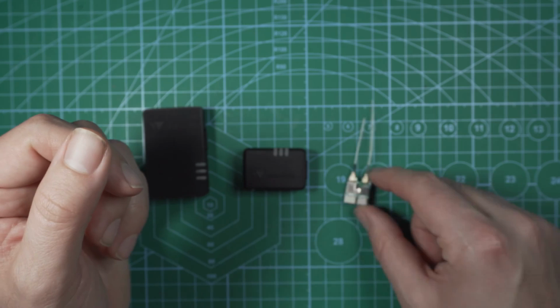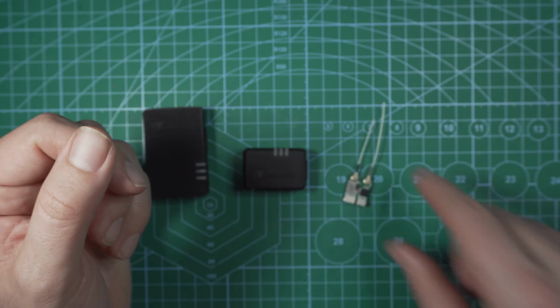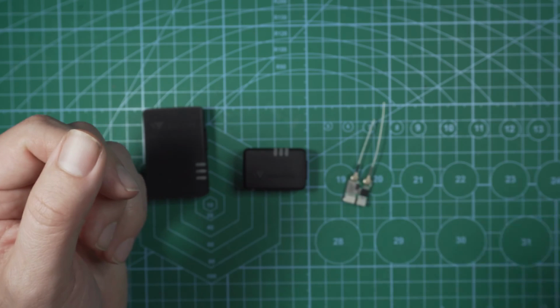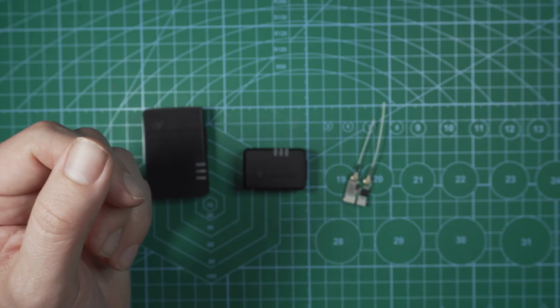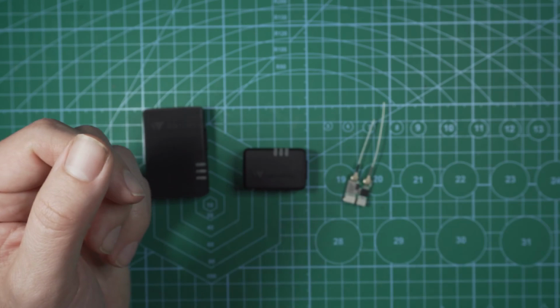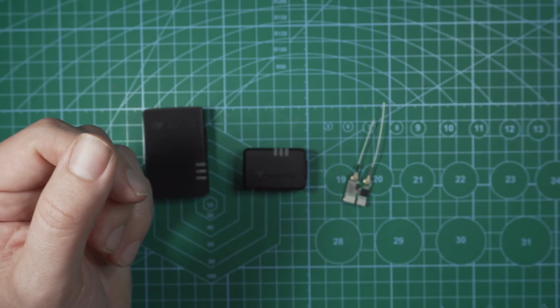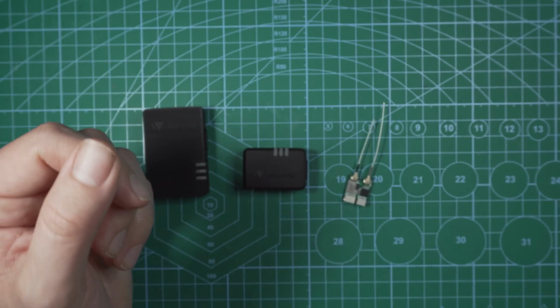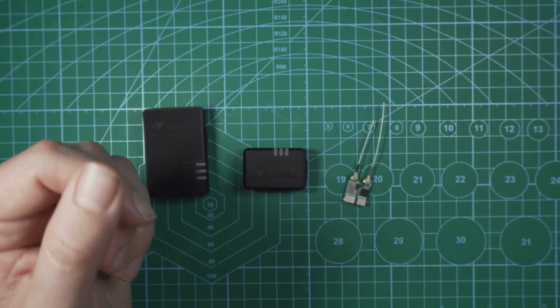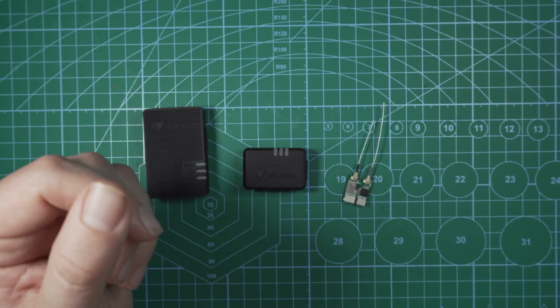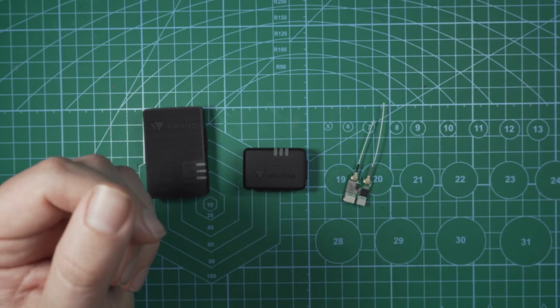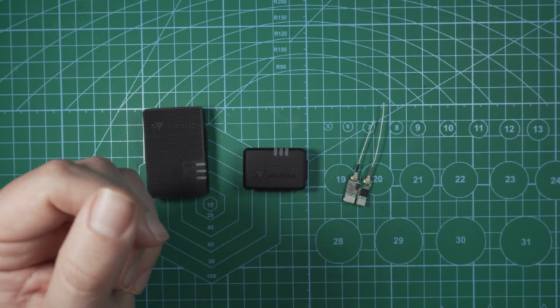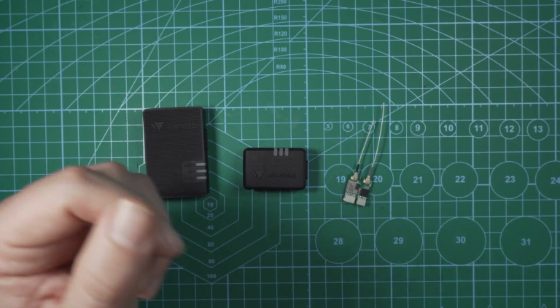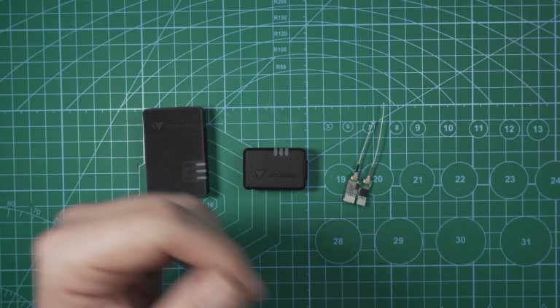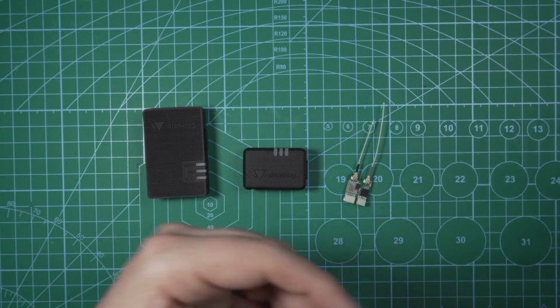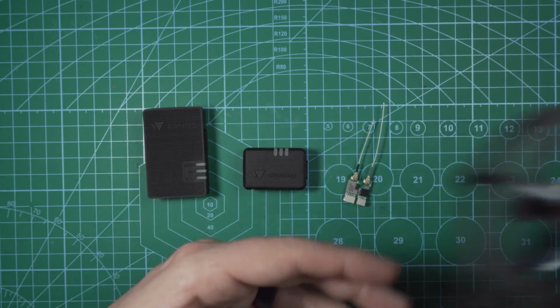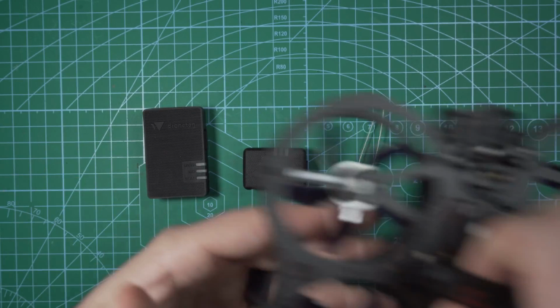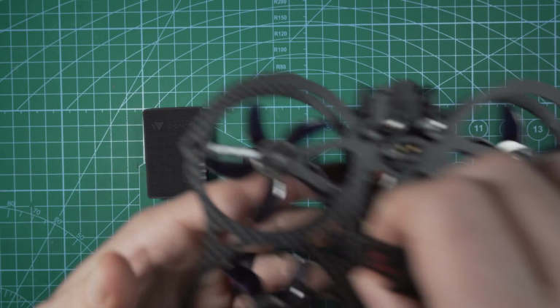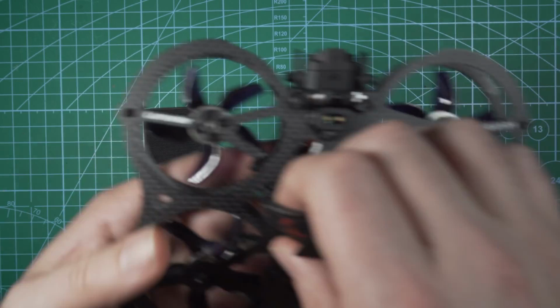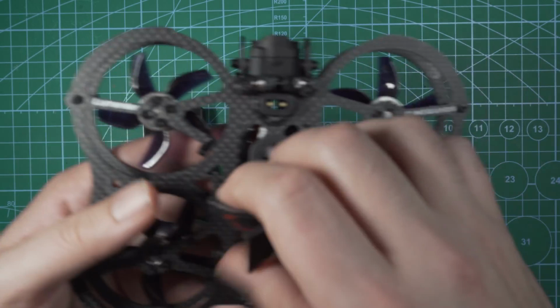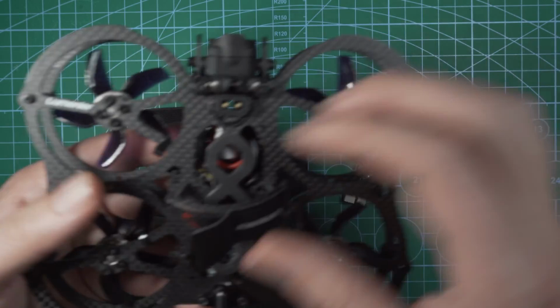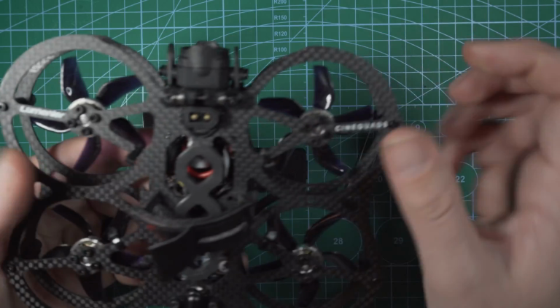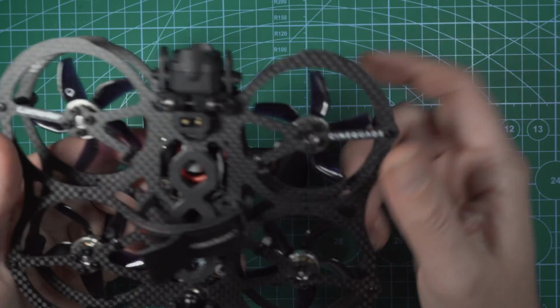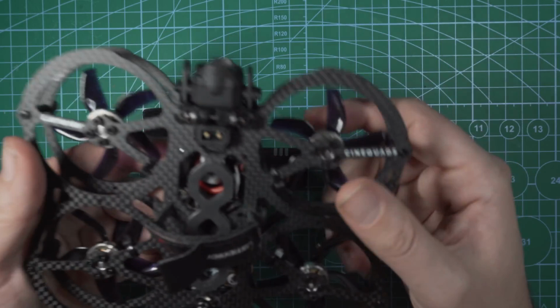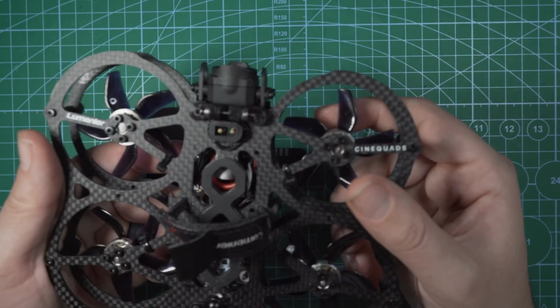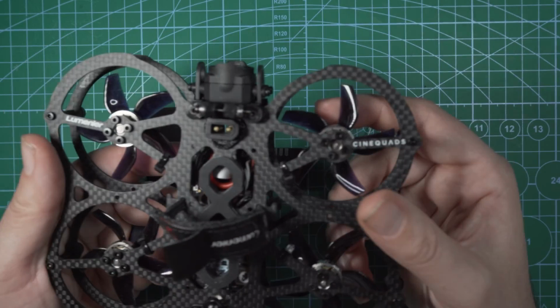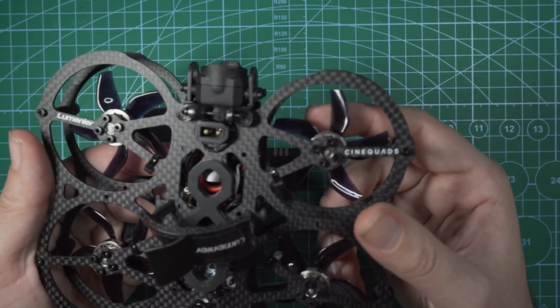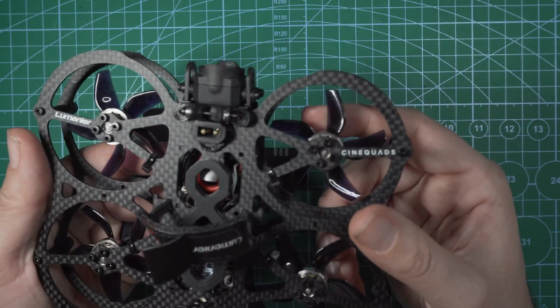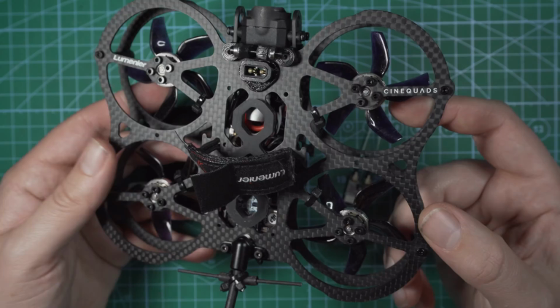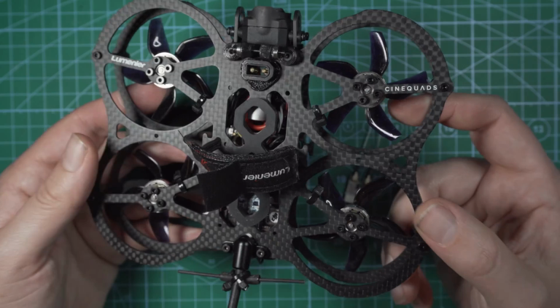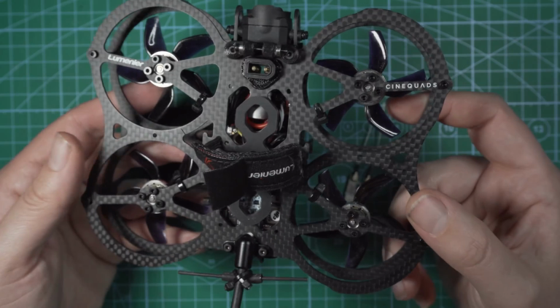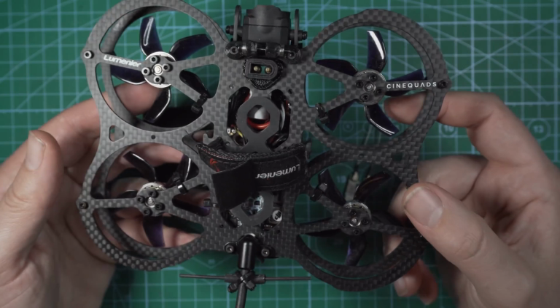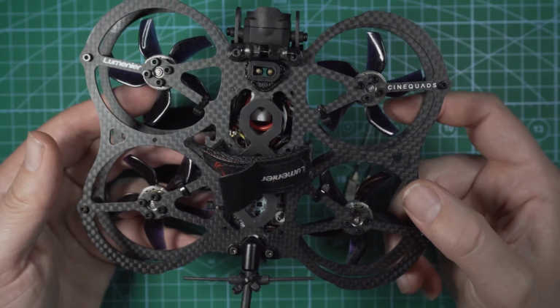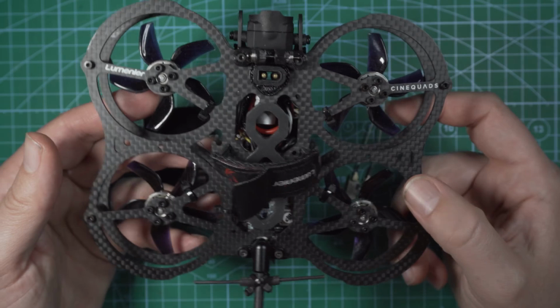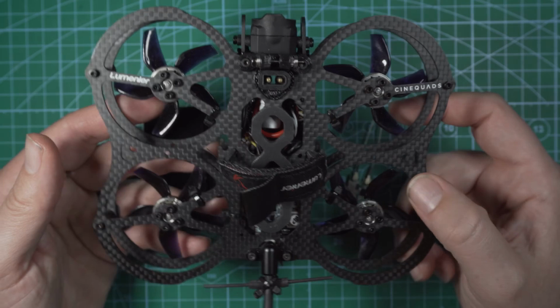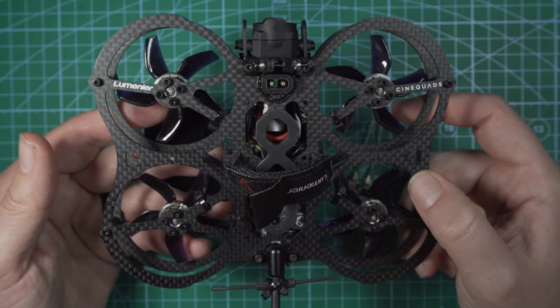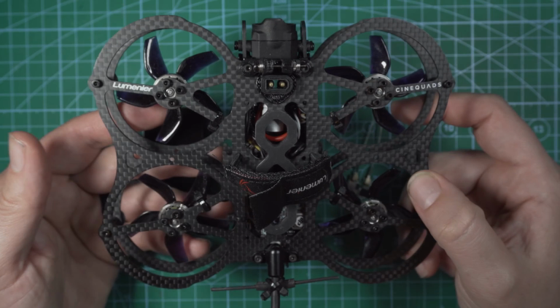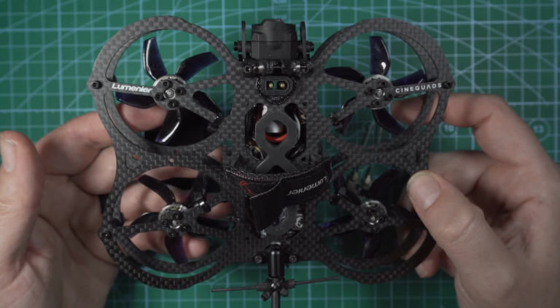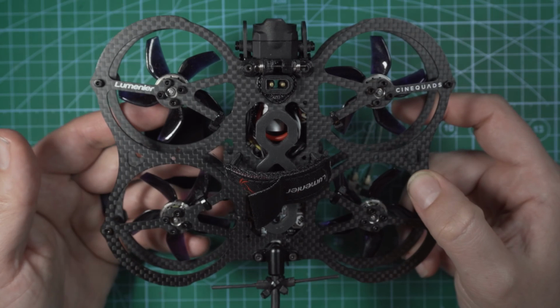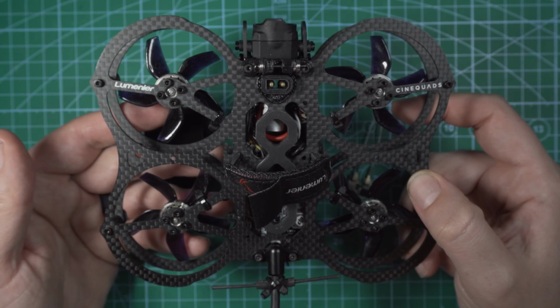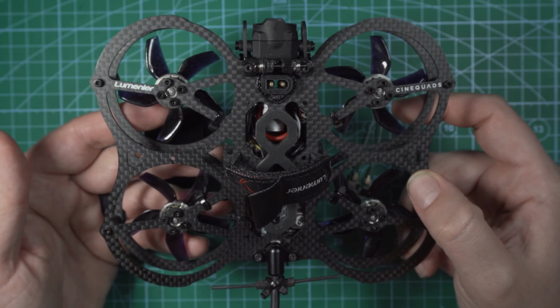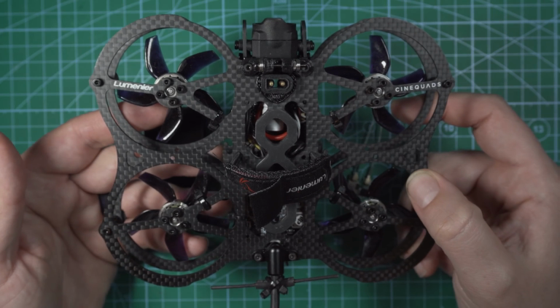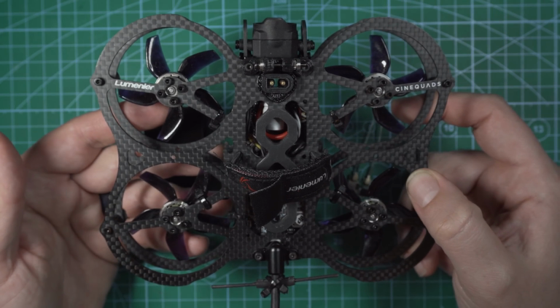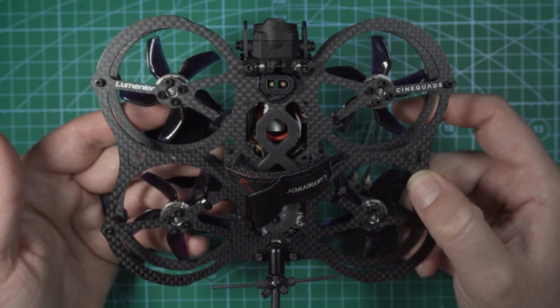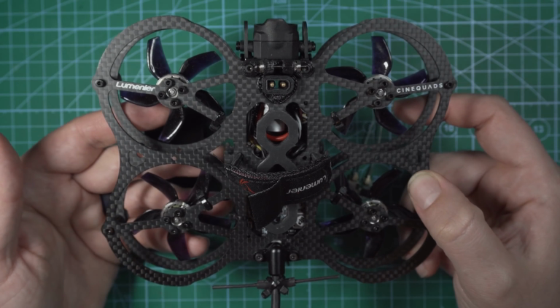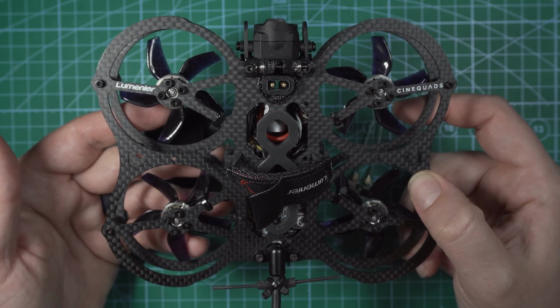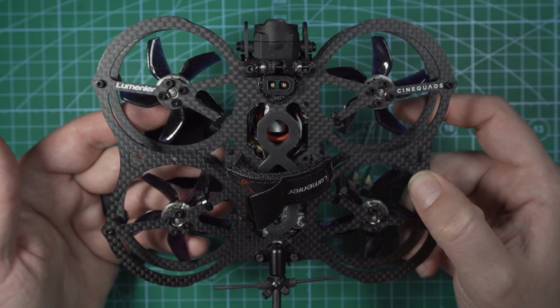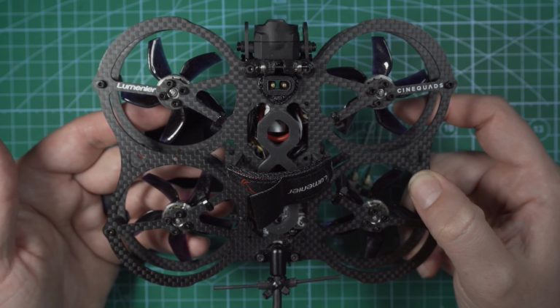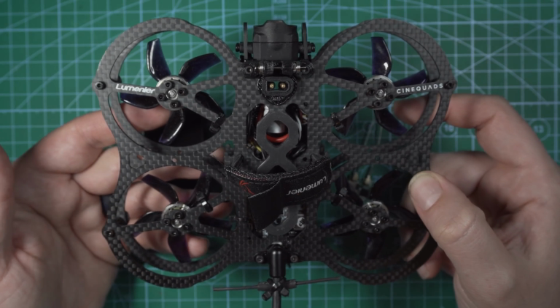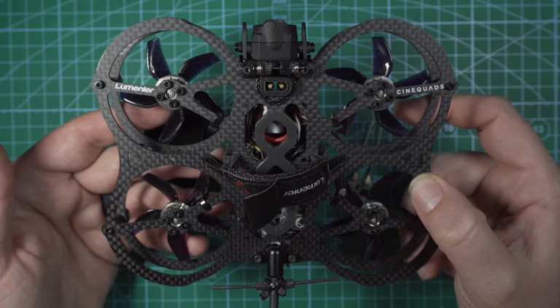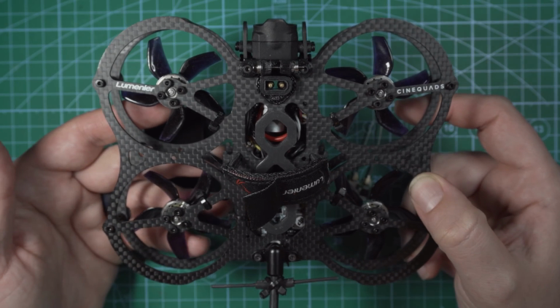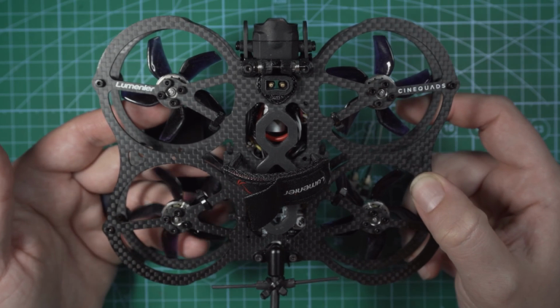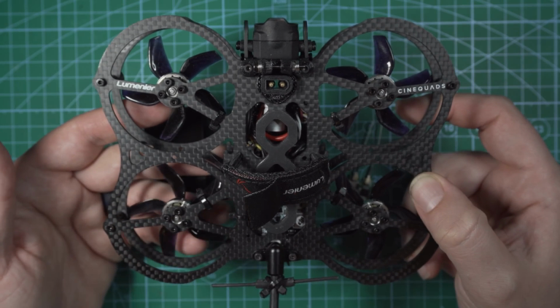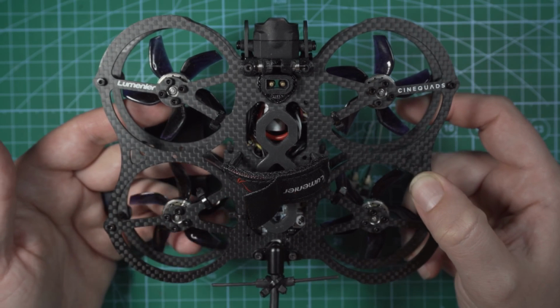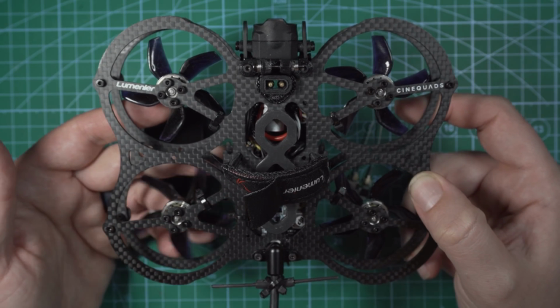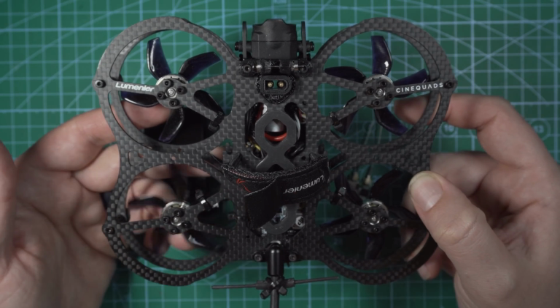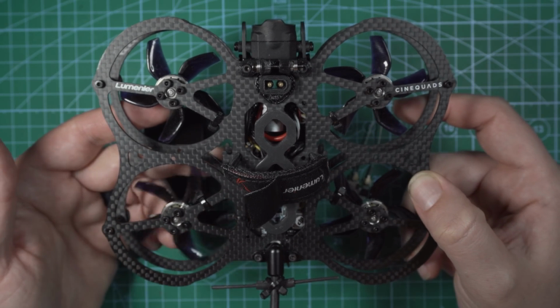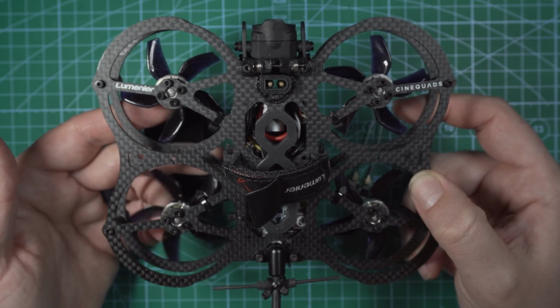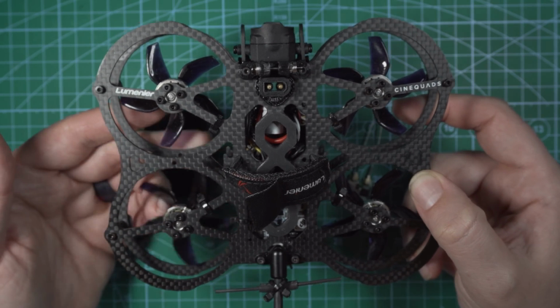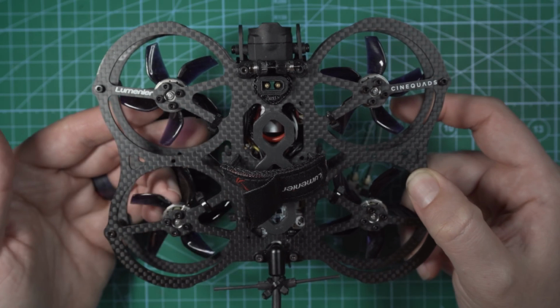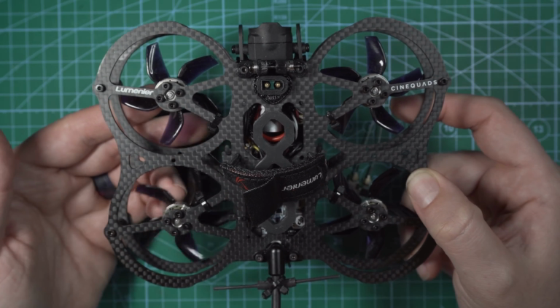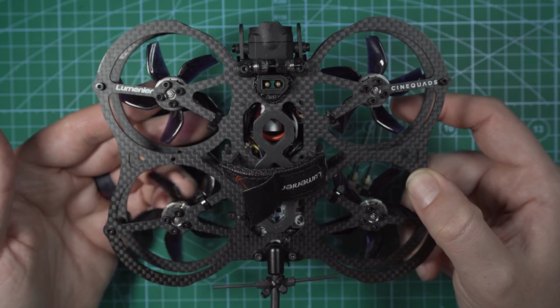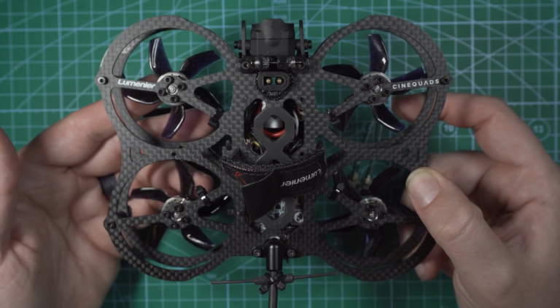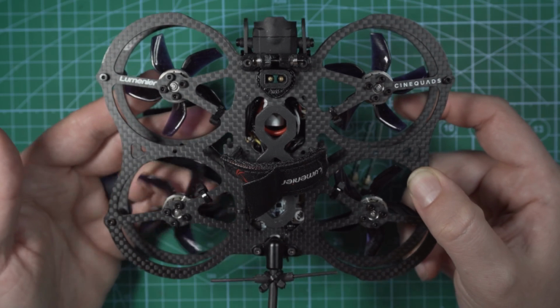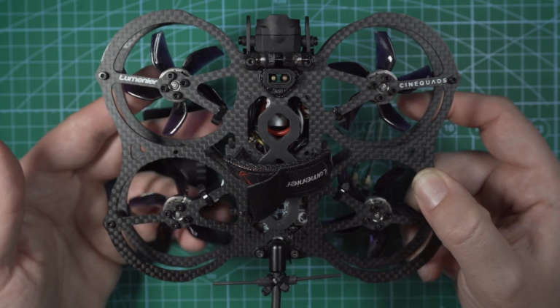This is a custom-built 2-inch Cinewoop that I built on the QAV frame by Lumineer.